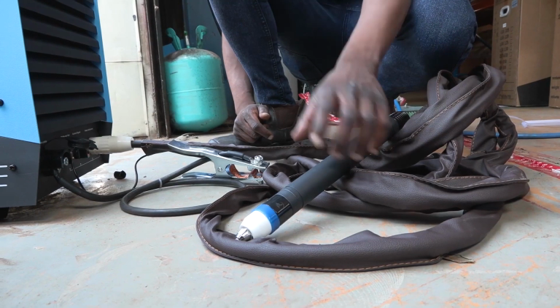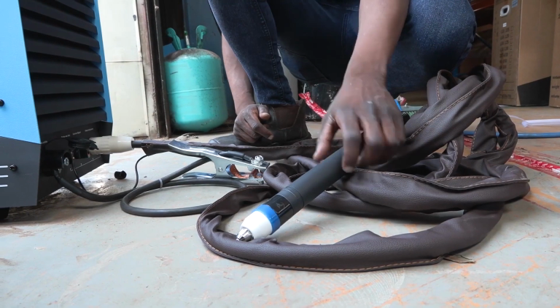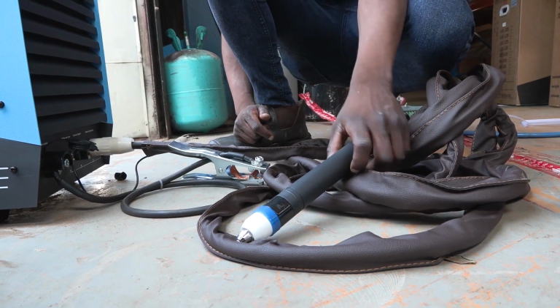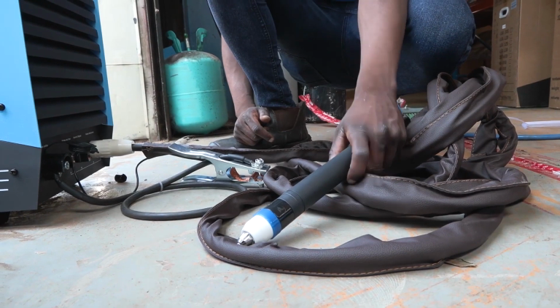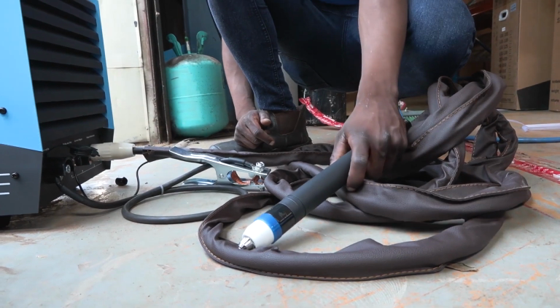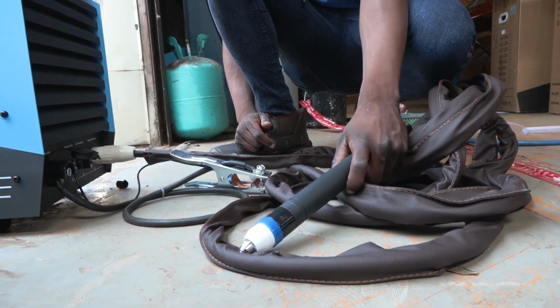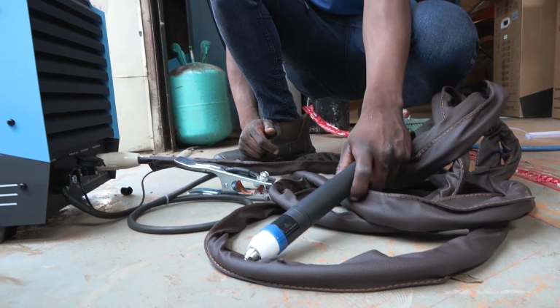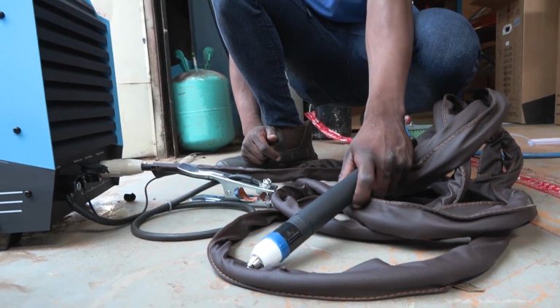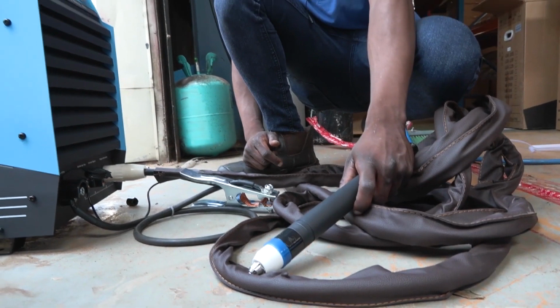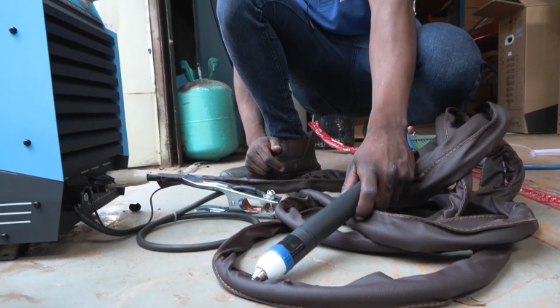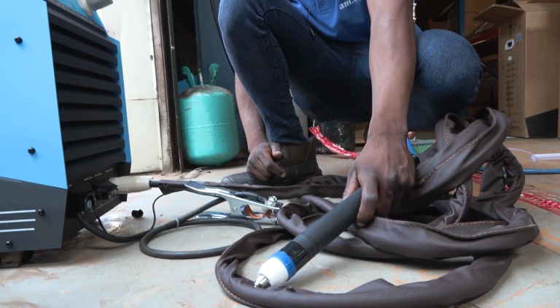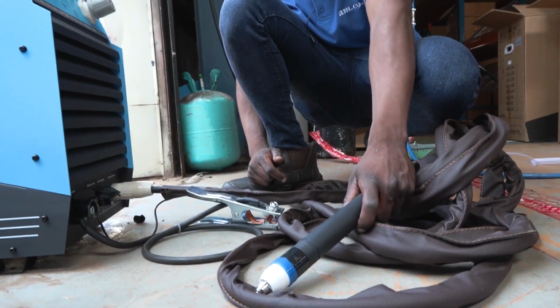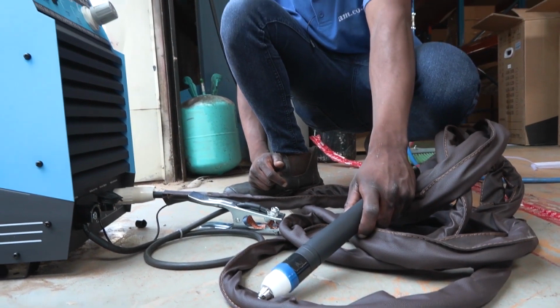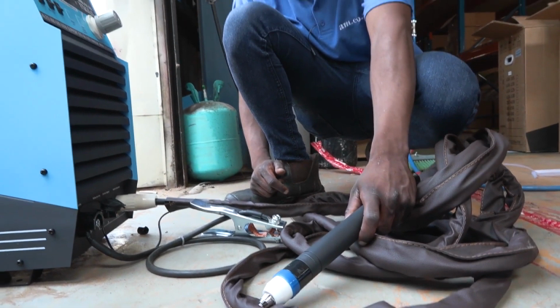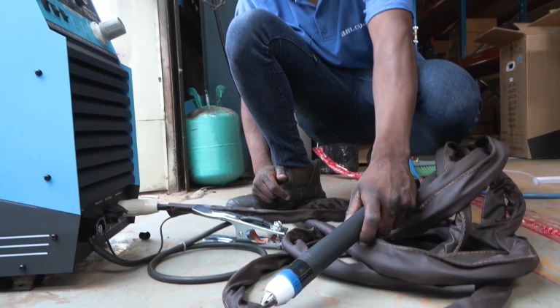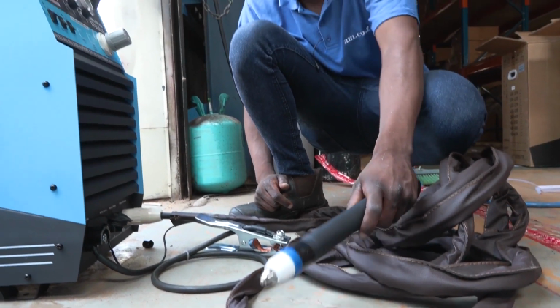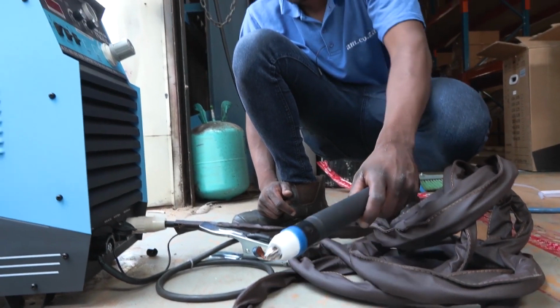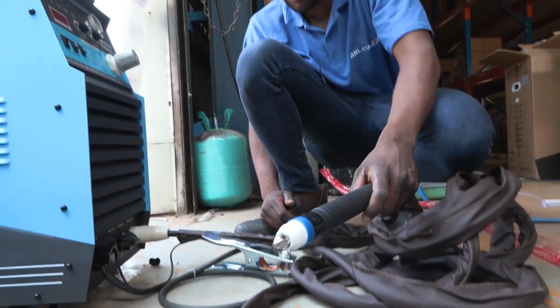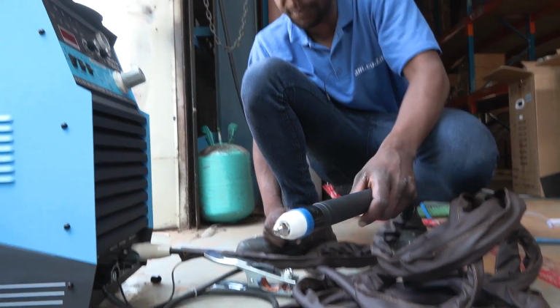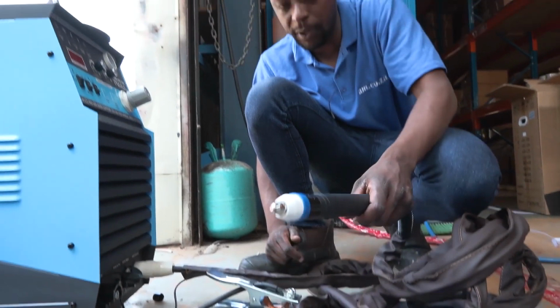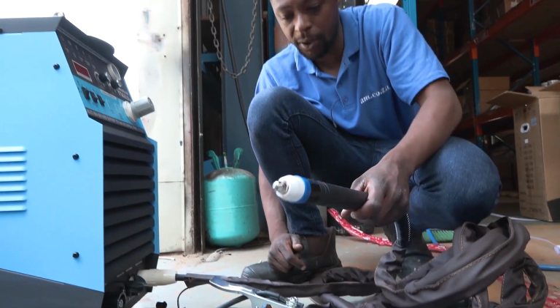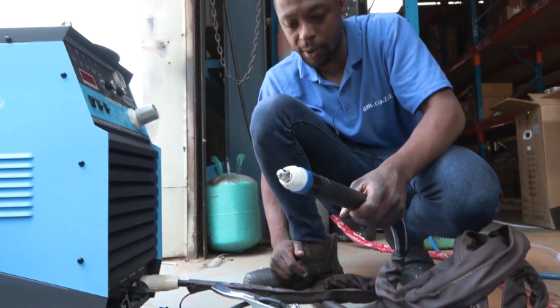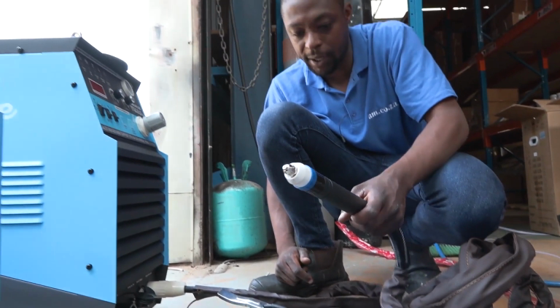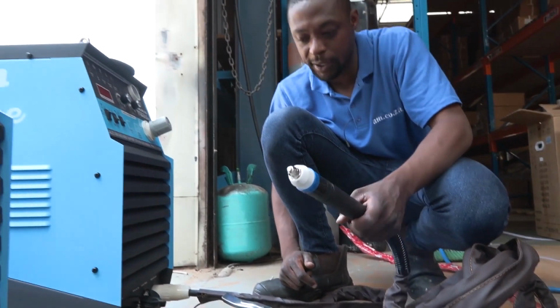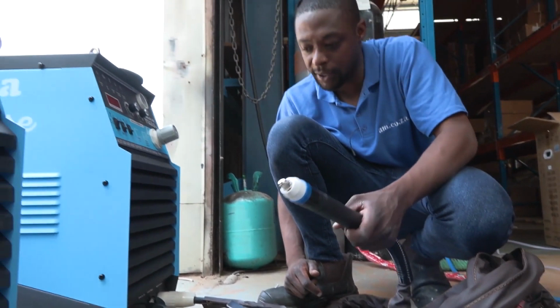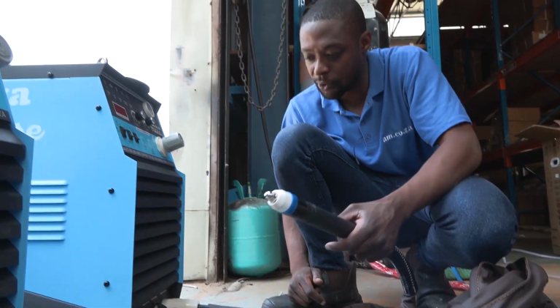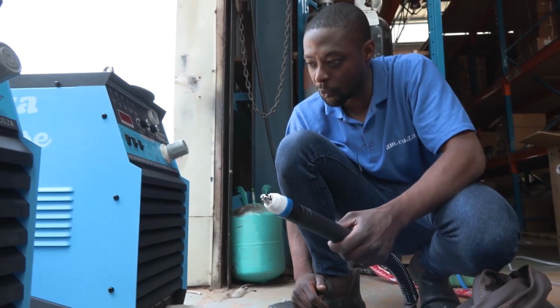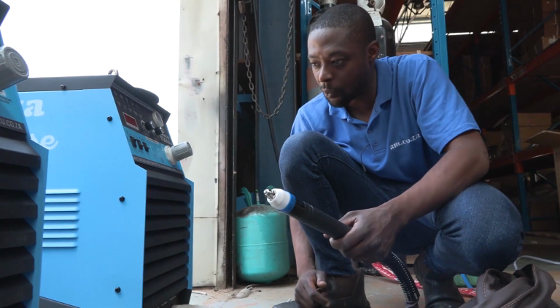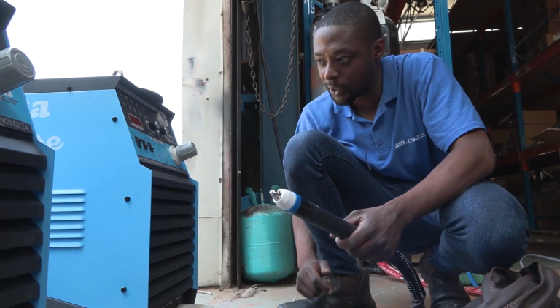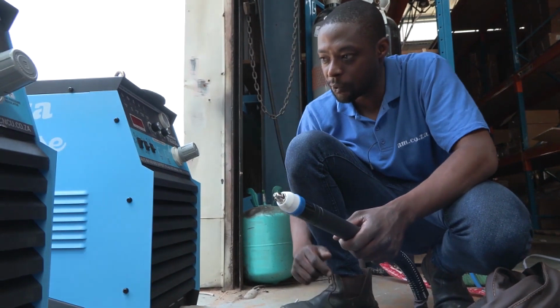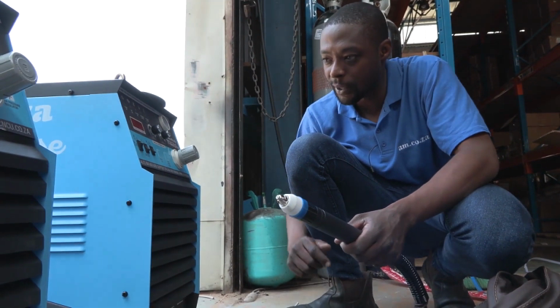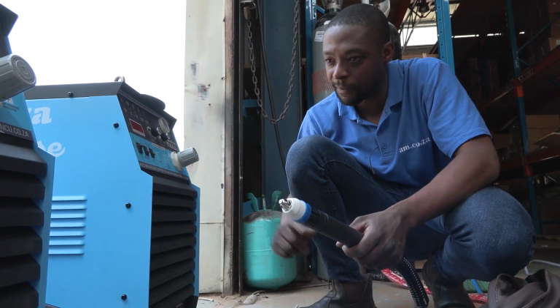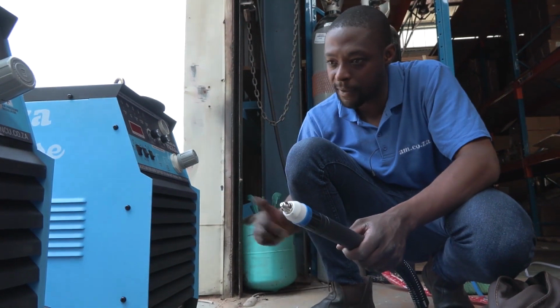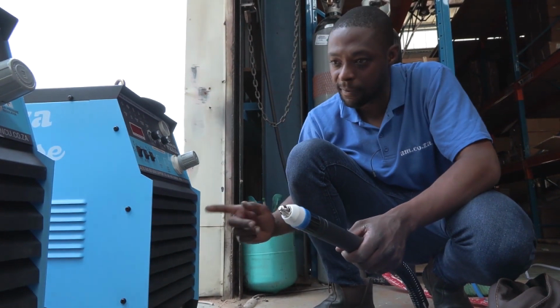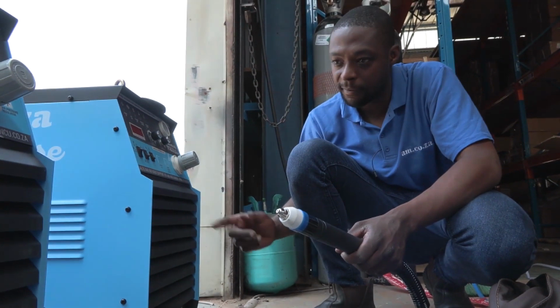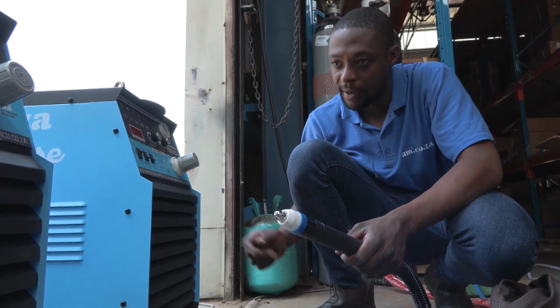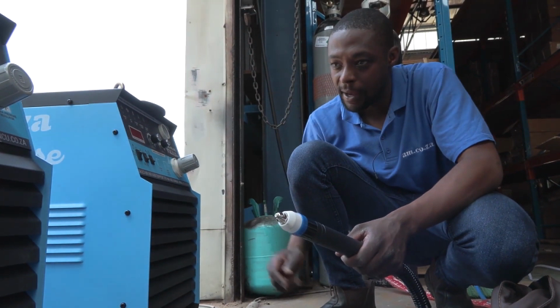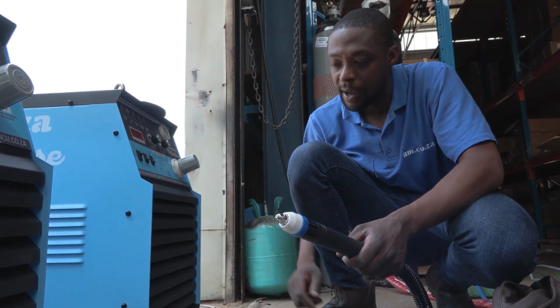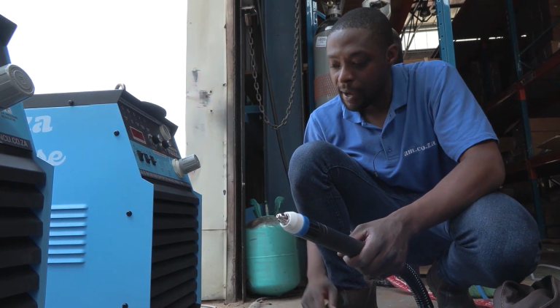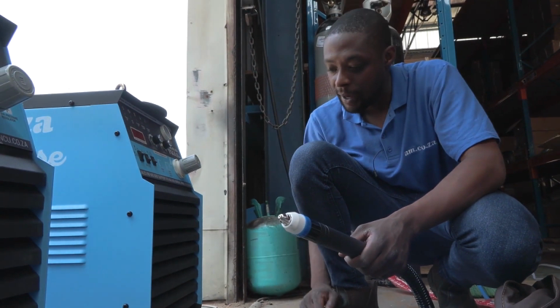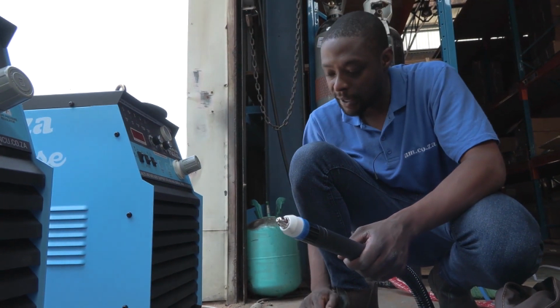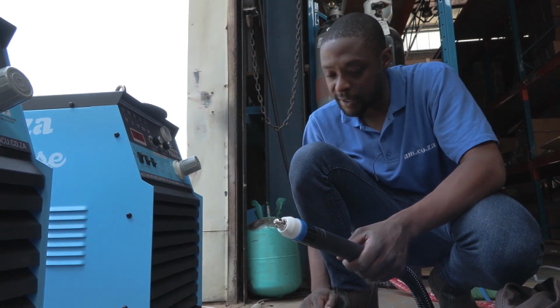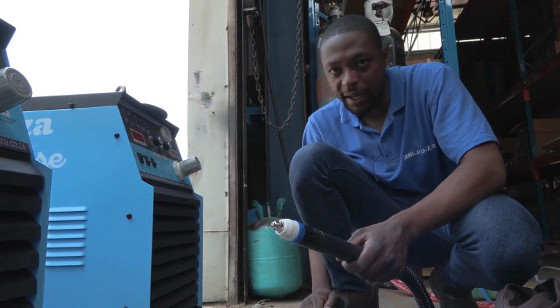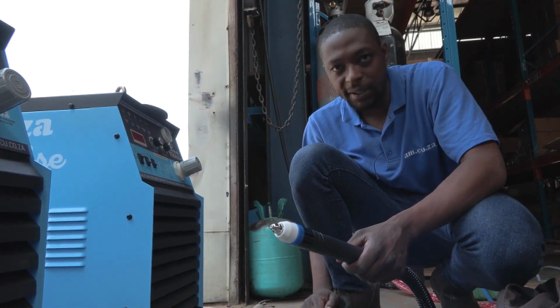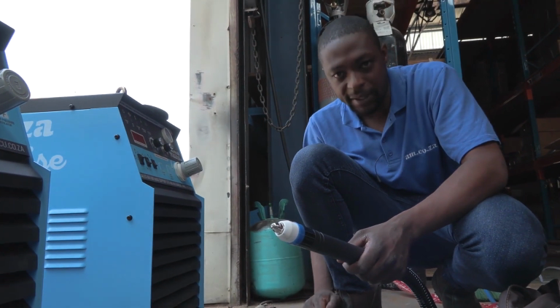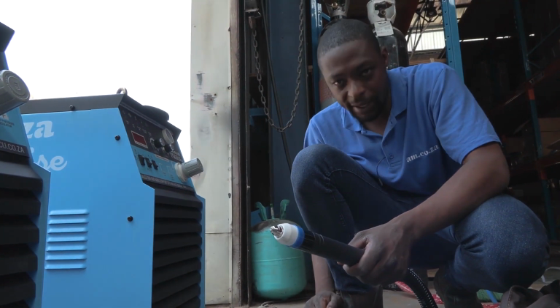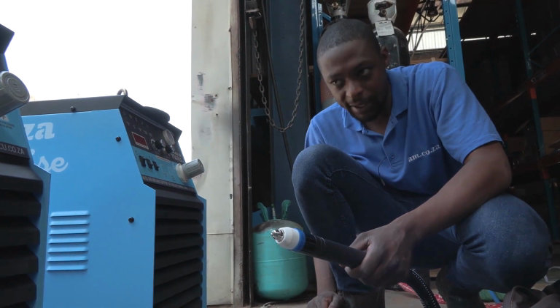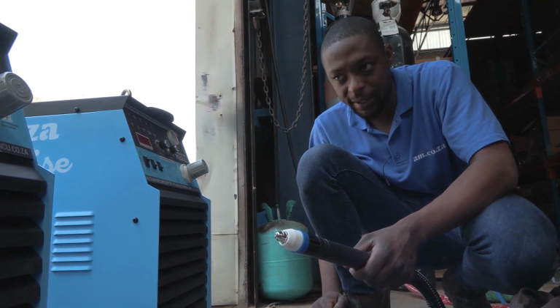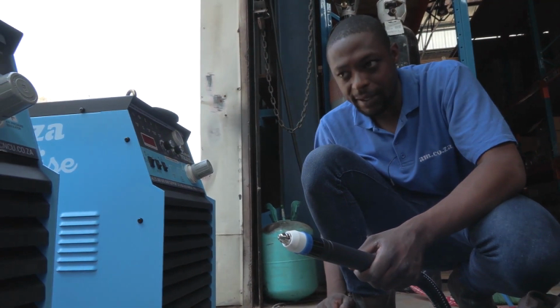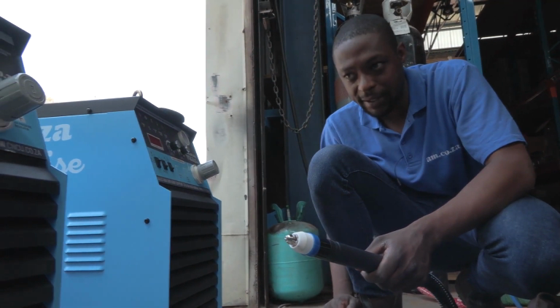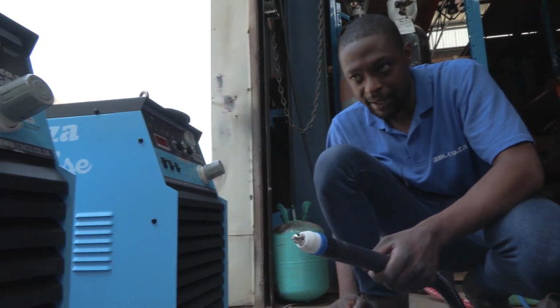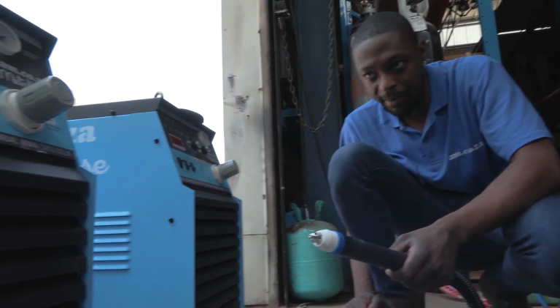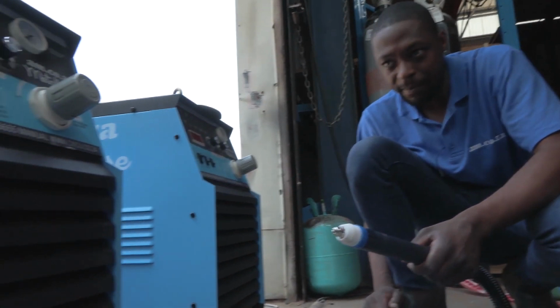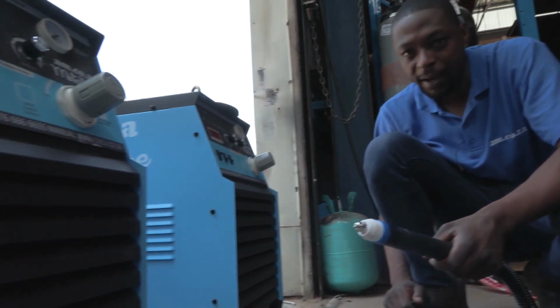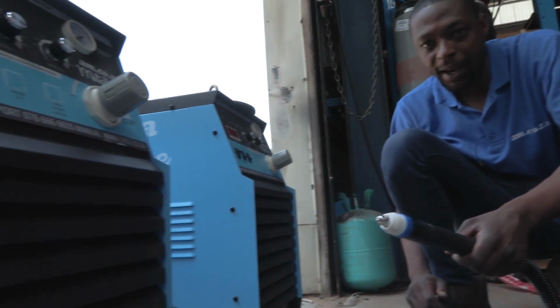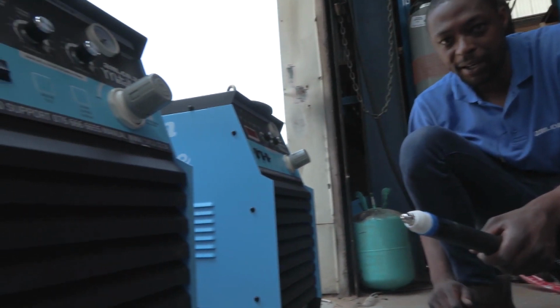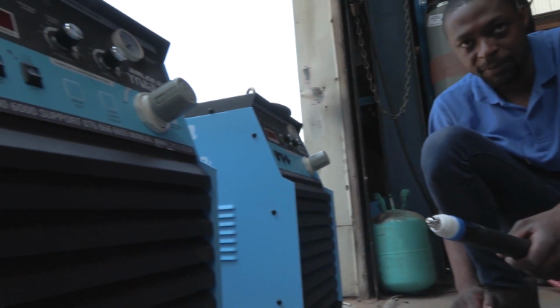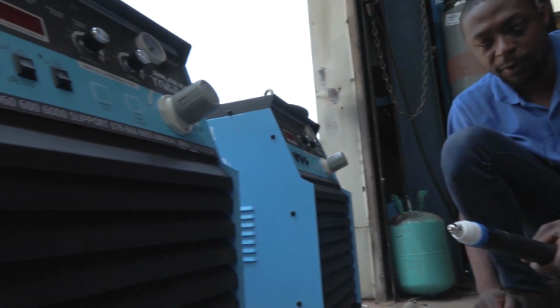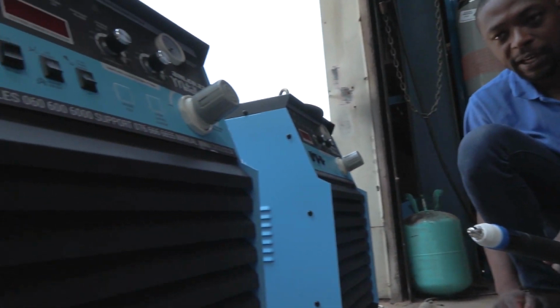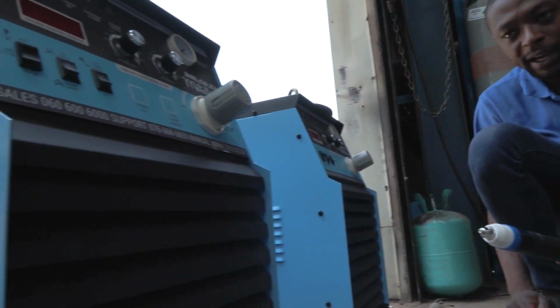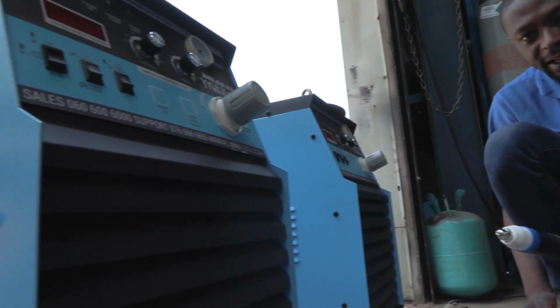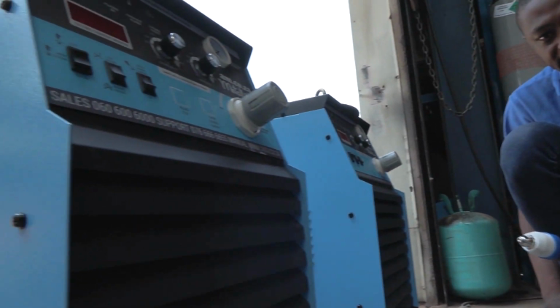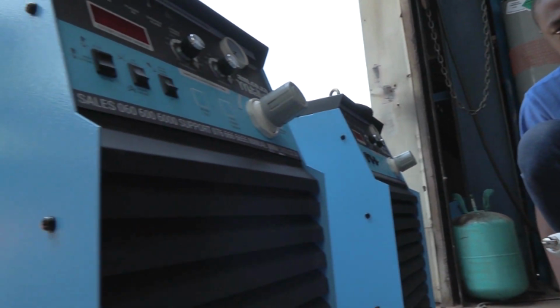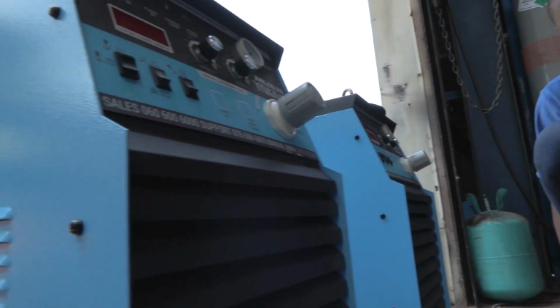And that is it. You have successfully connected your 125. It's exactly the same as for the 85.